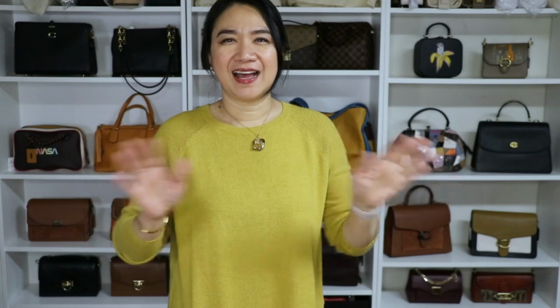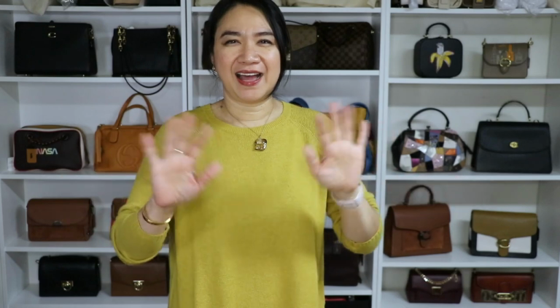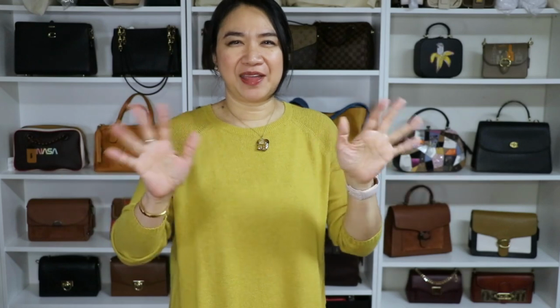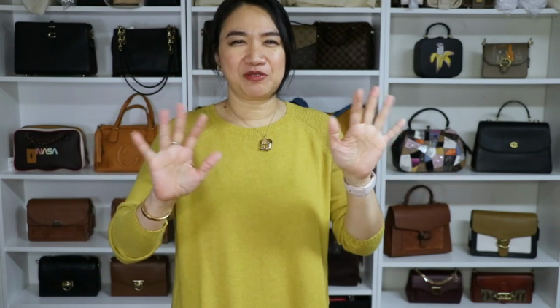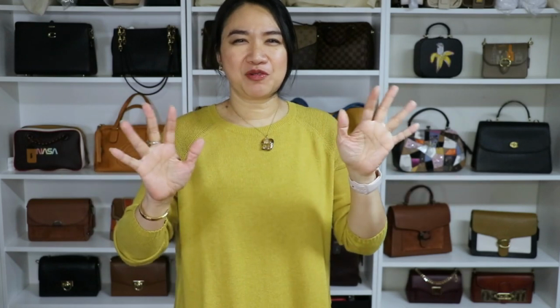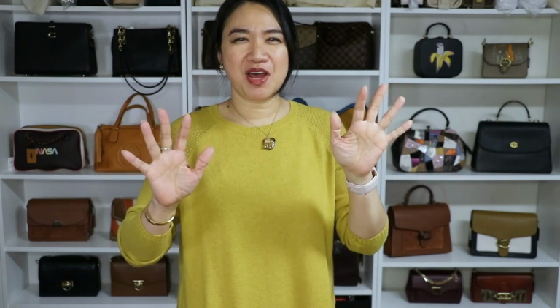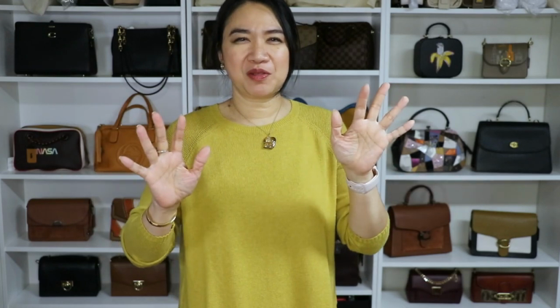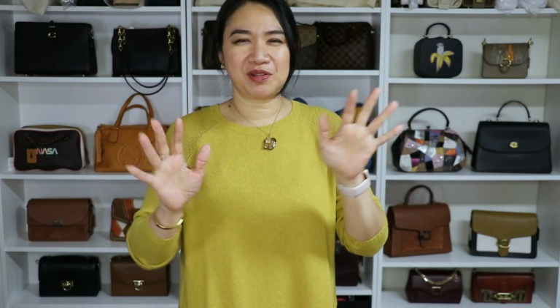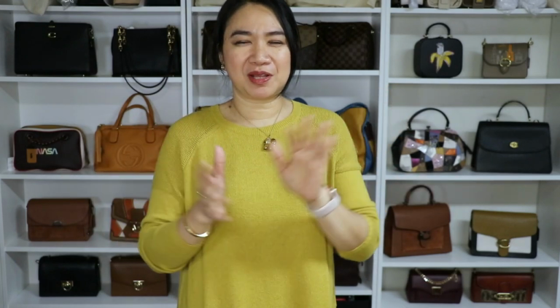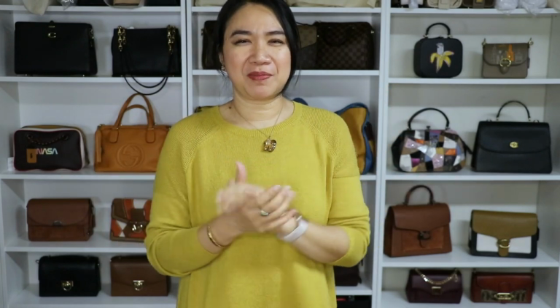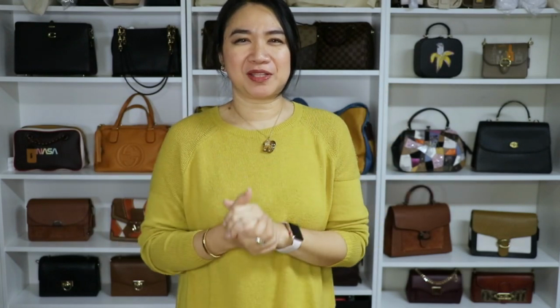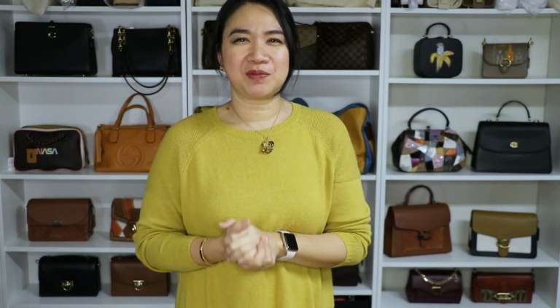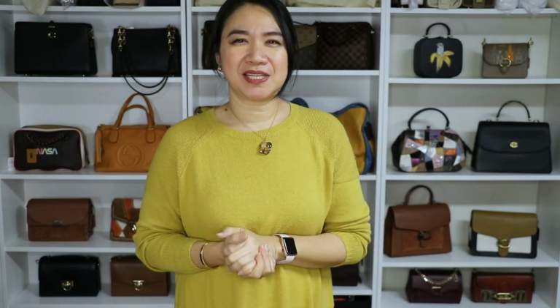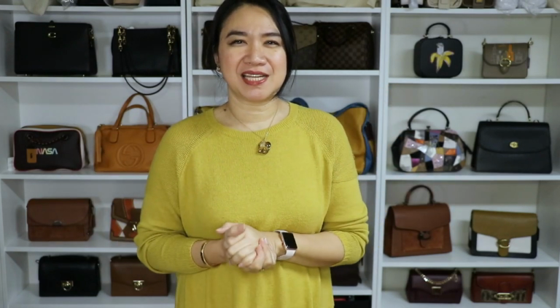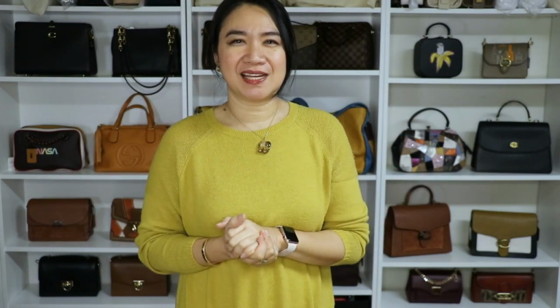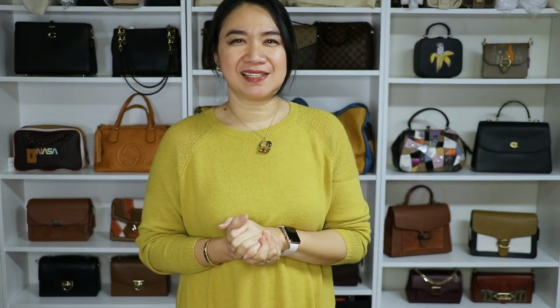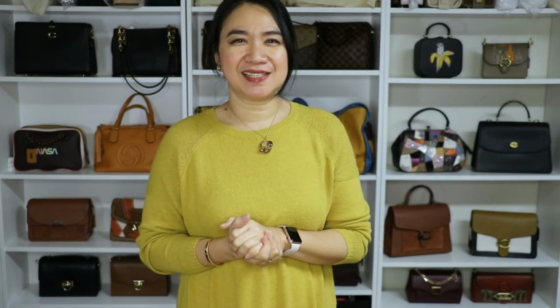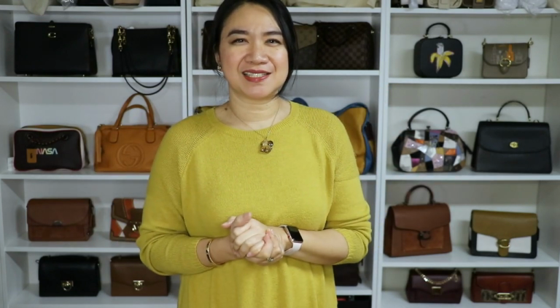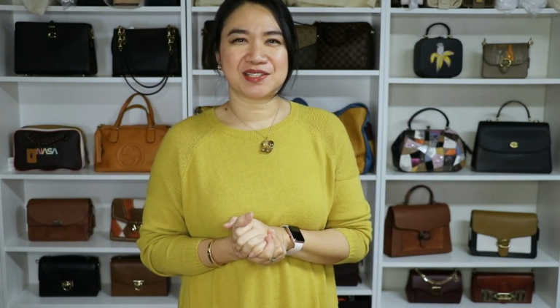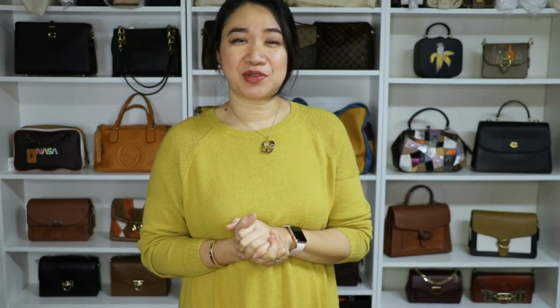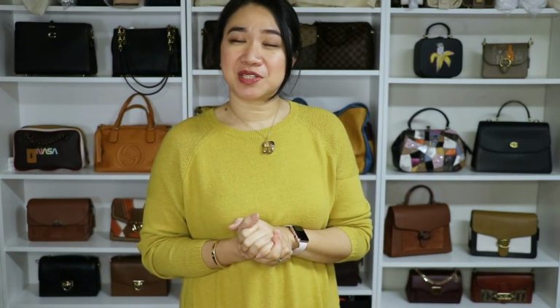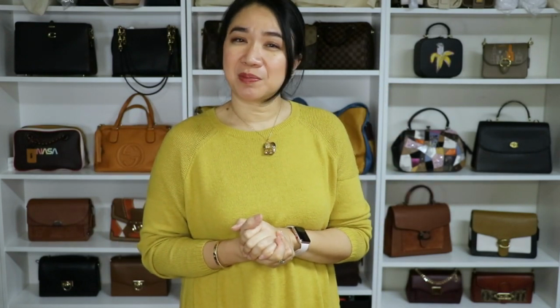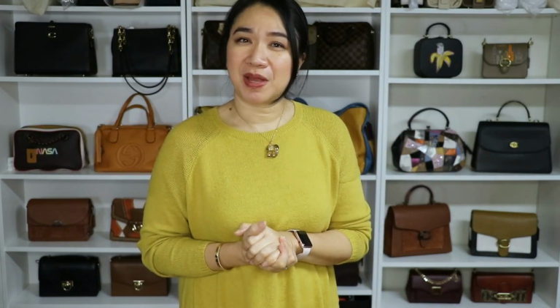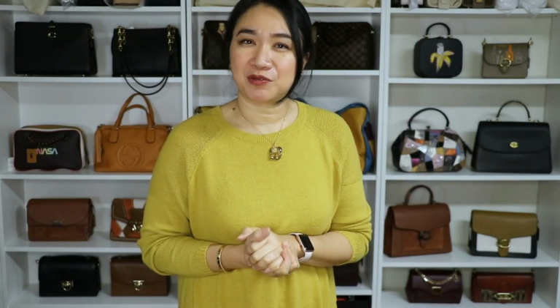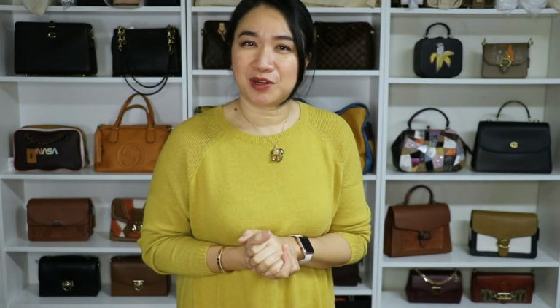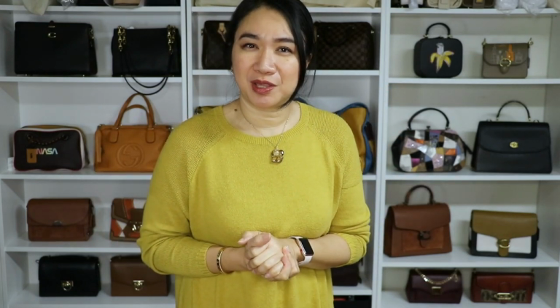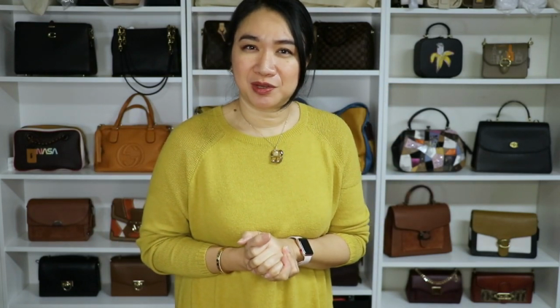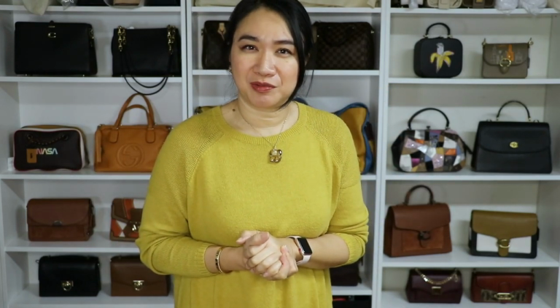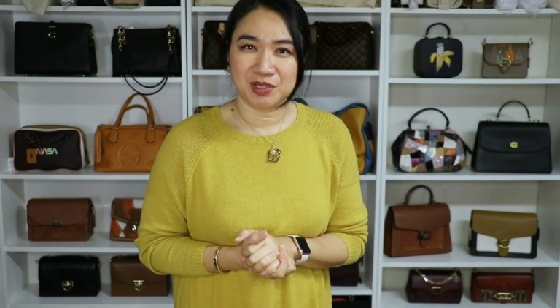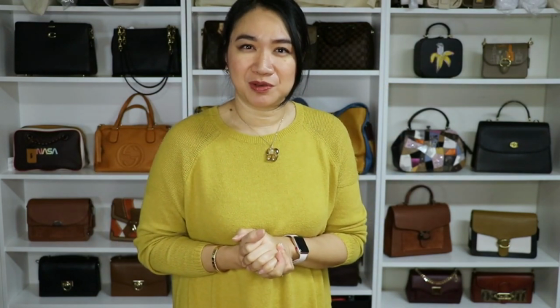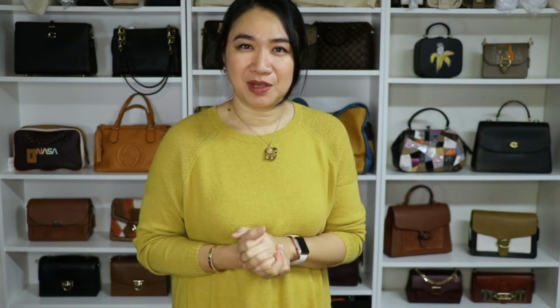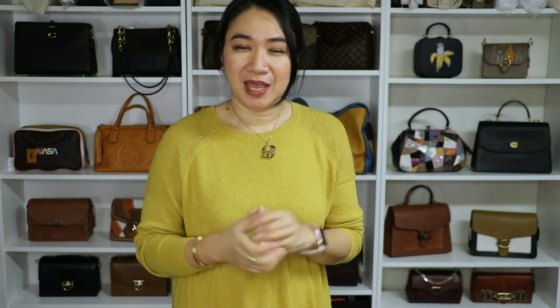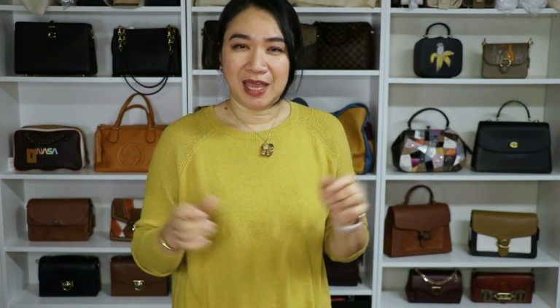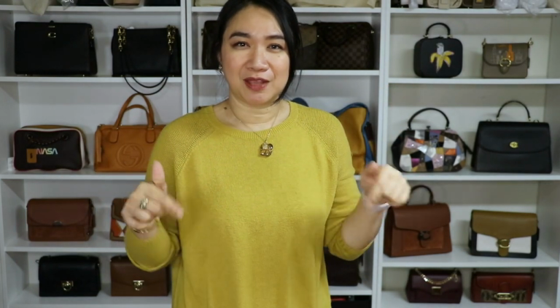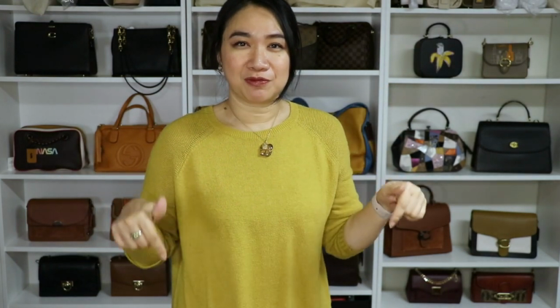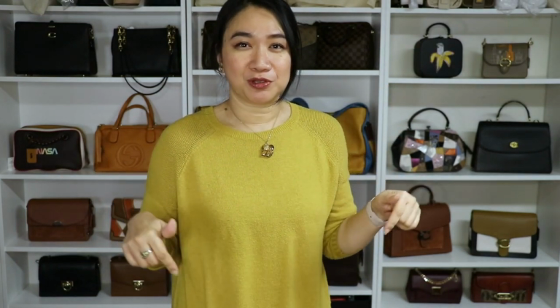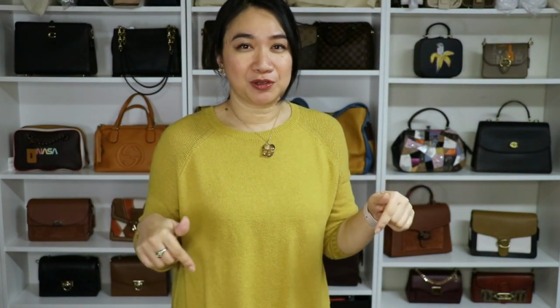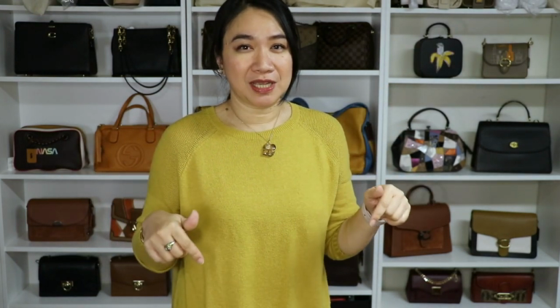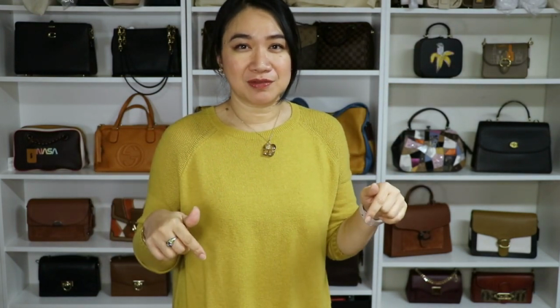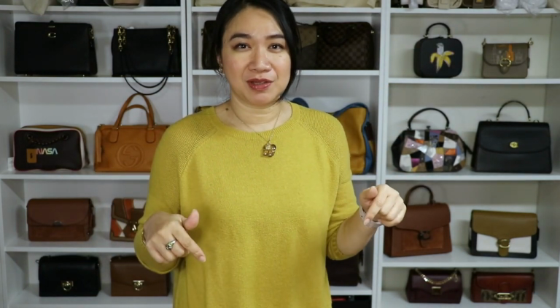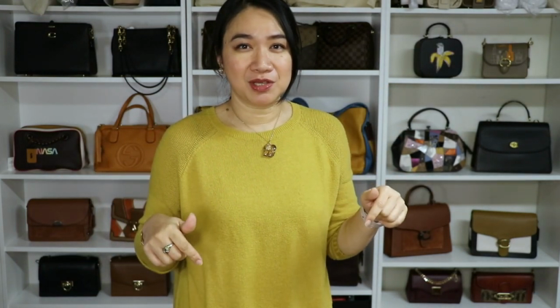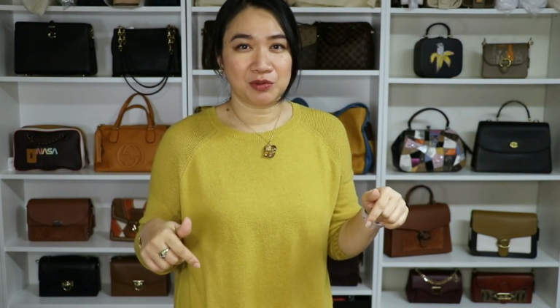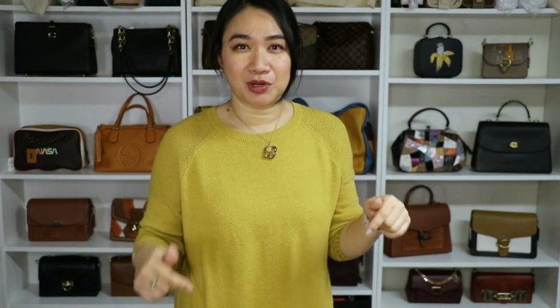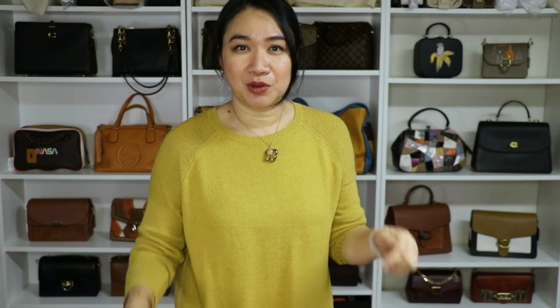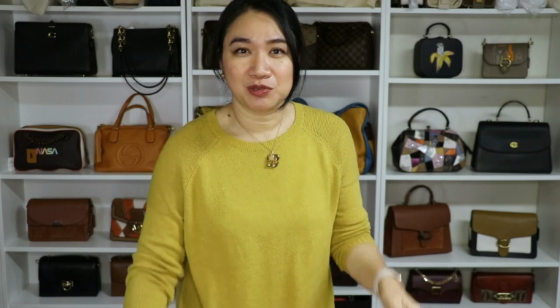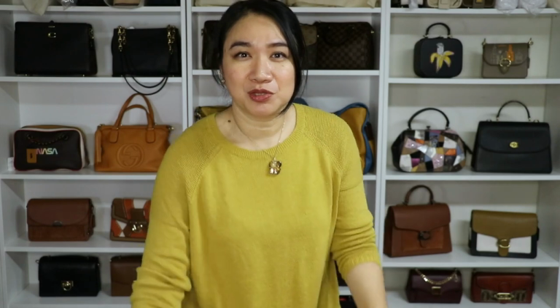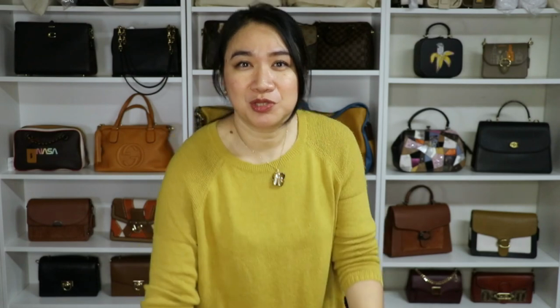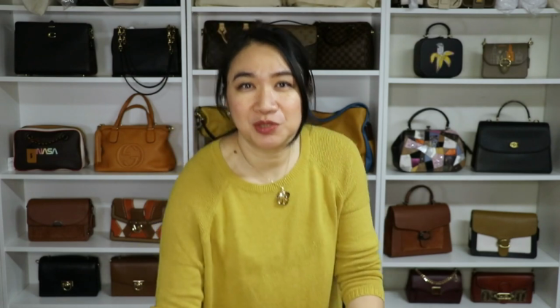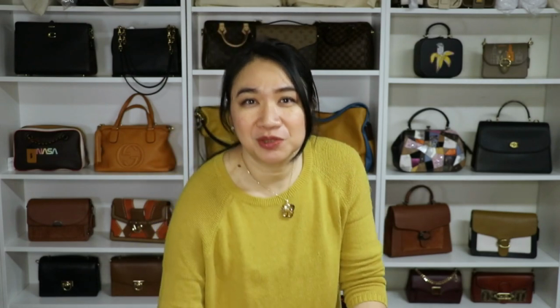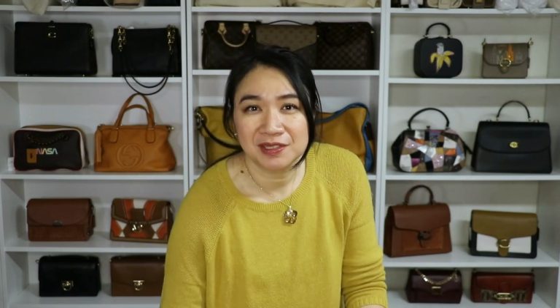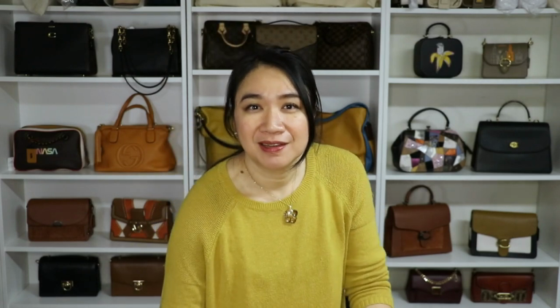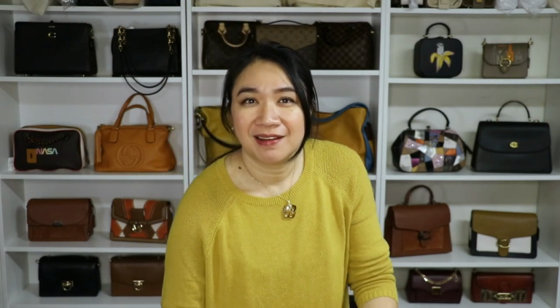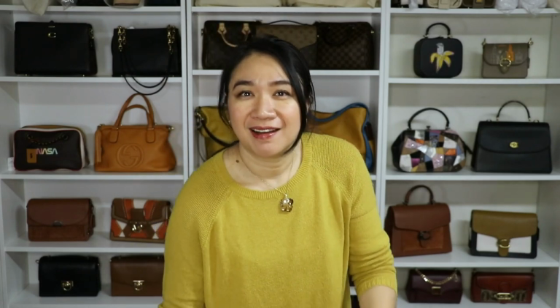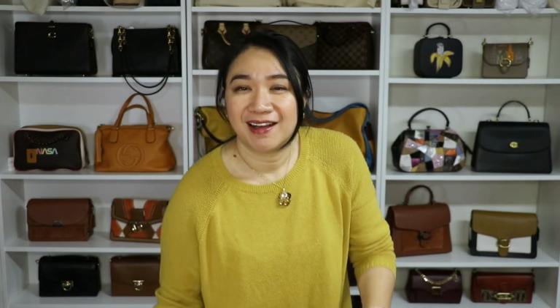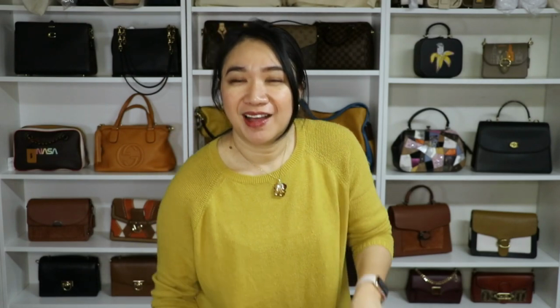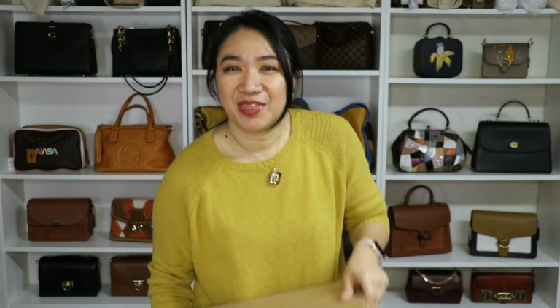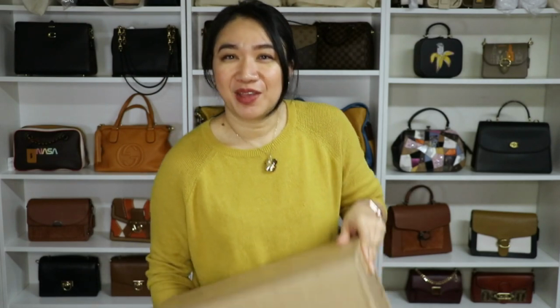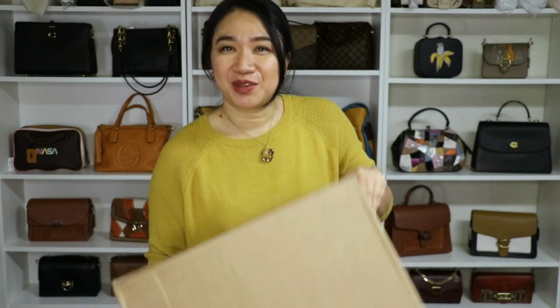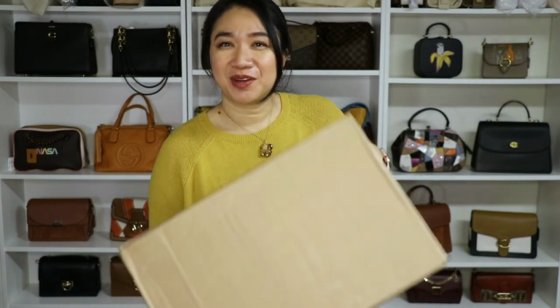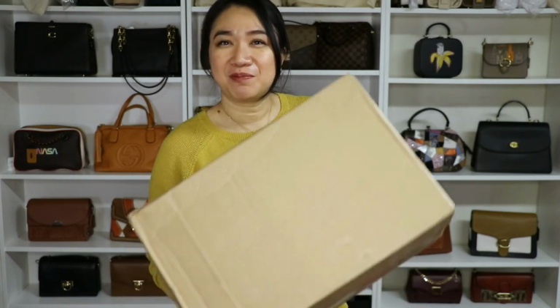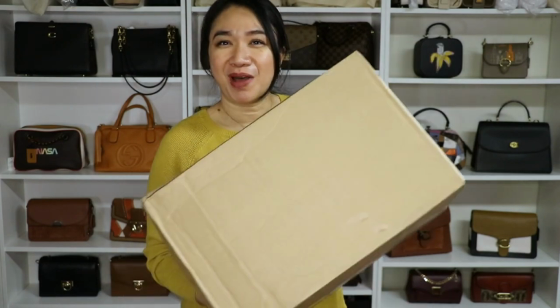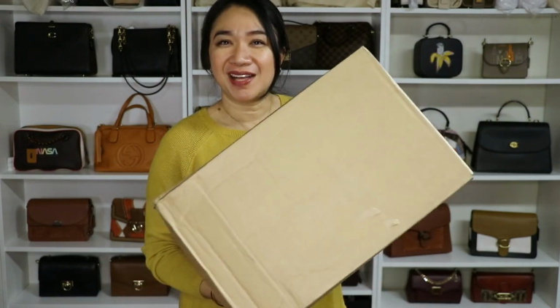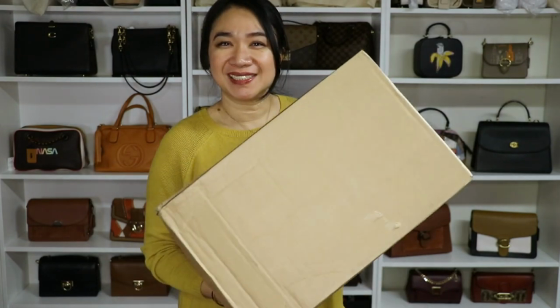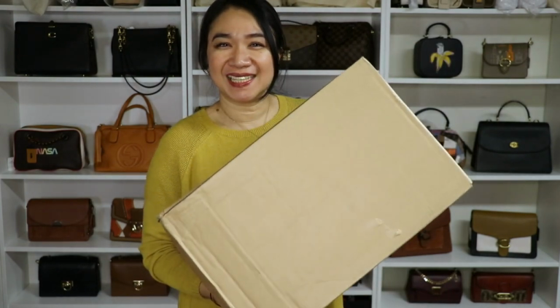Hi everyone! Welcome back to my channel. This is Tracy, back for another video. And for today's video, we're going to do another unboxing!